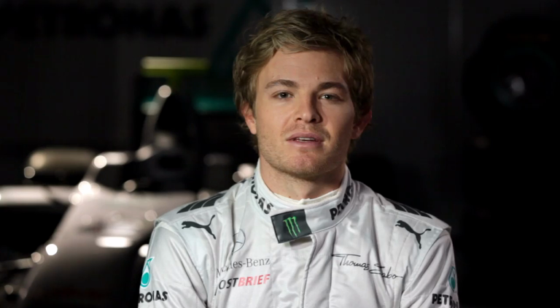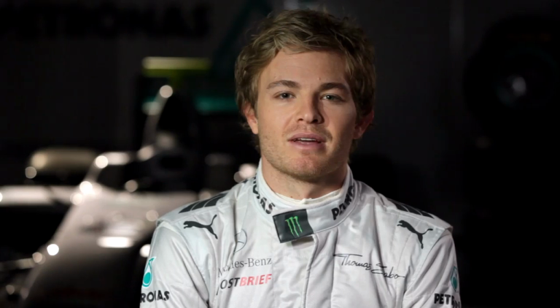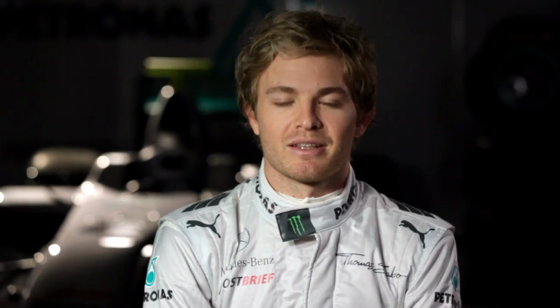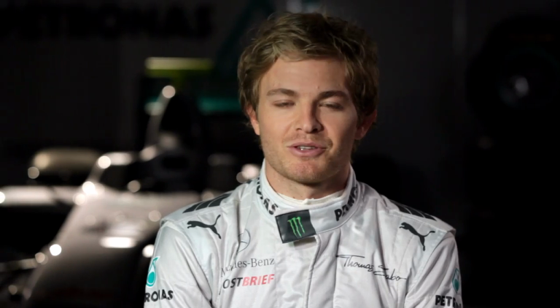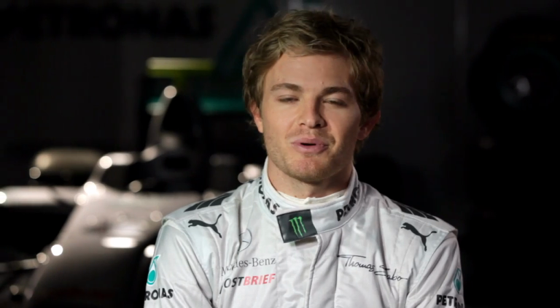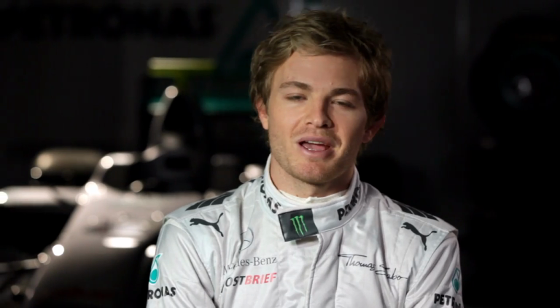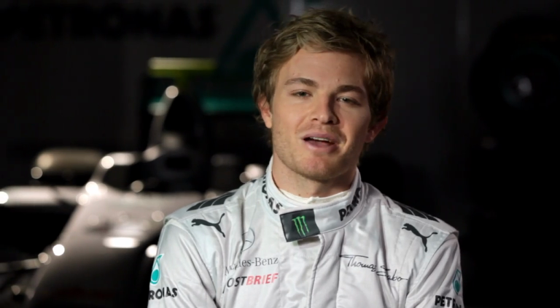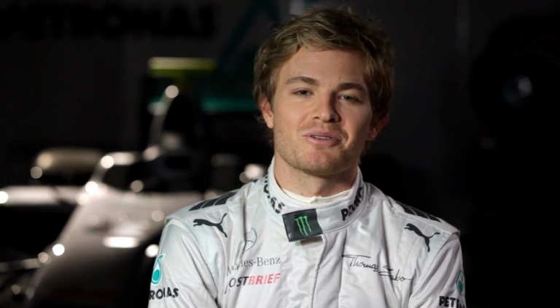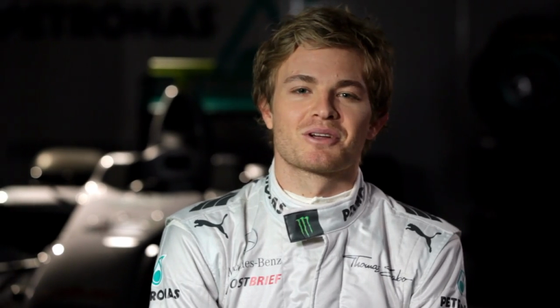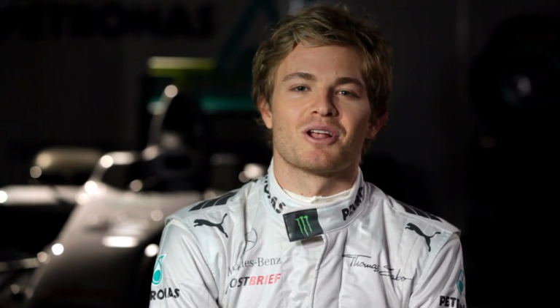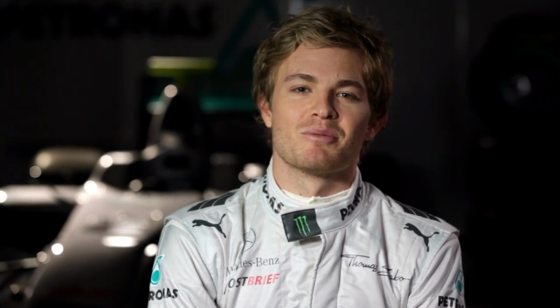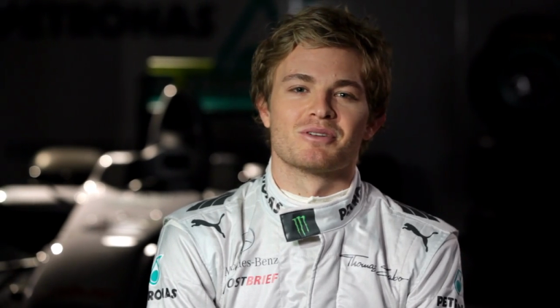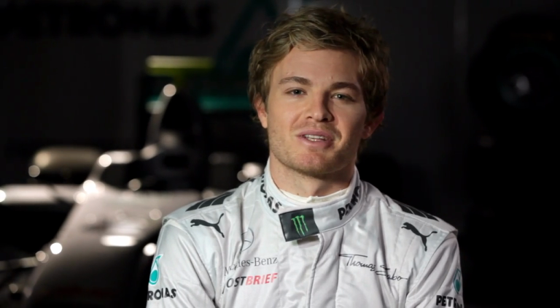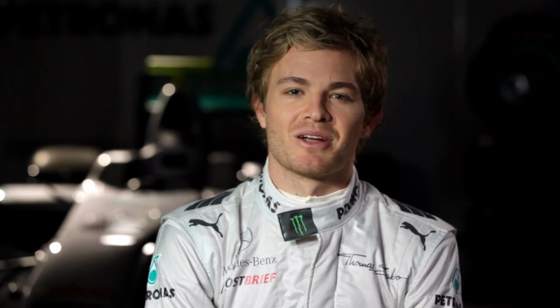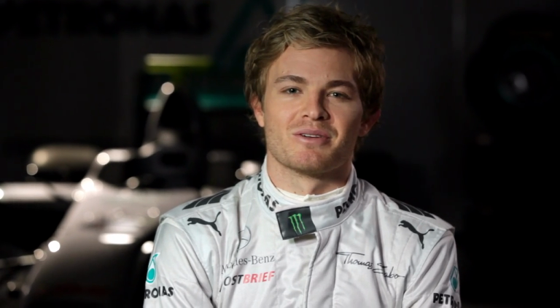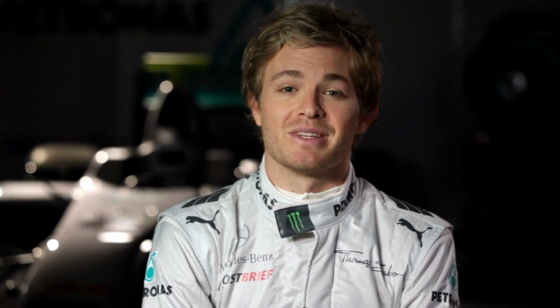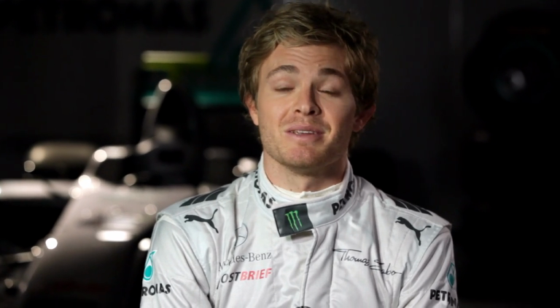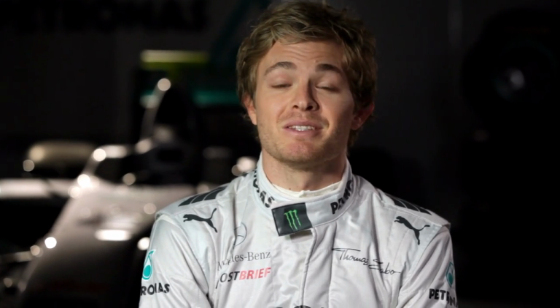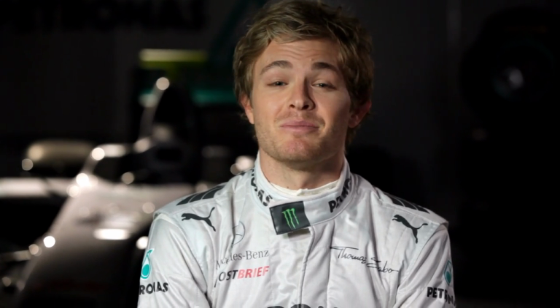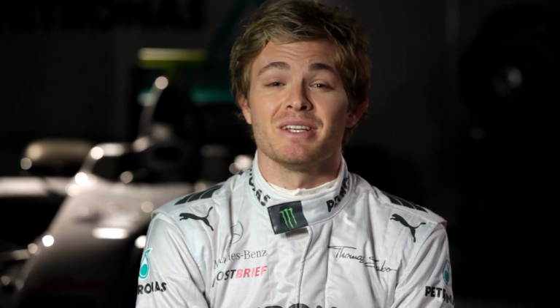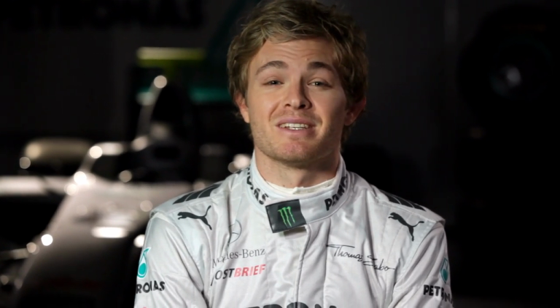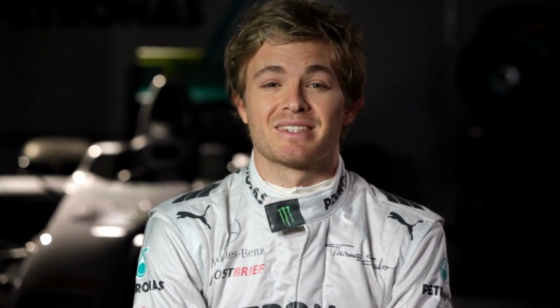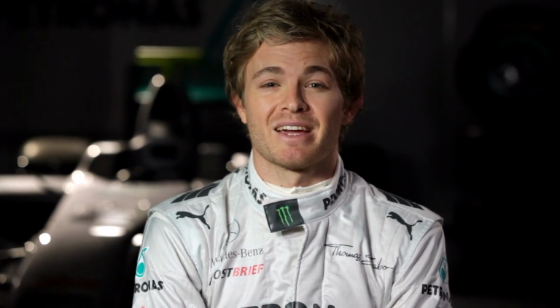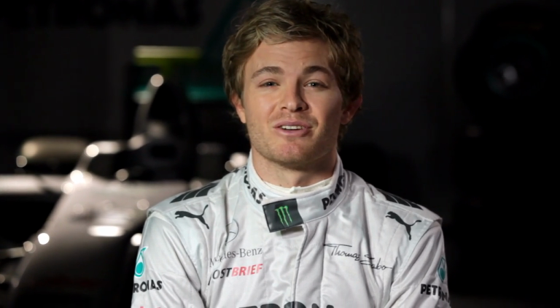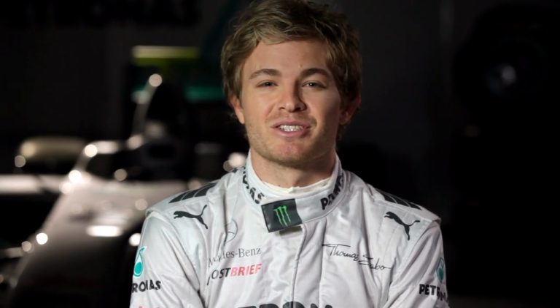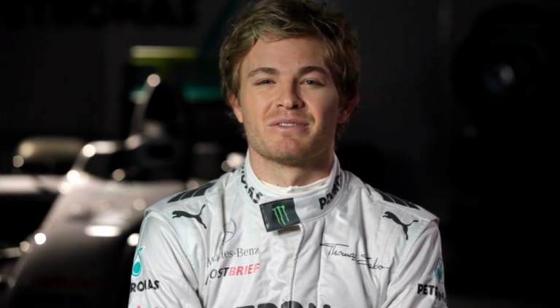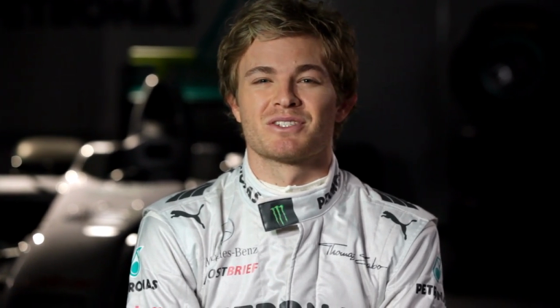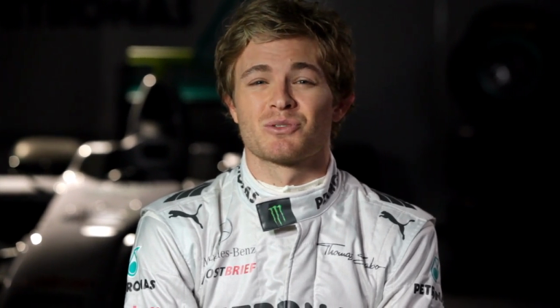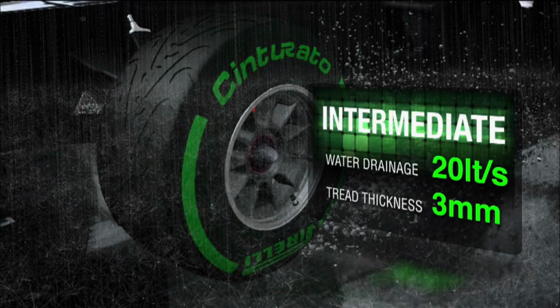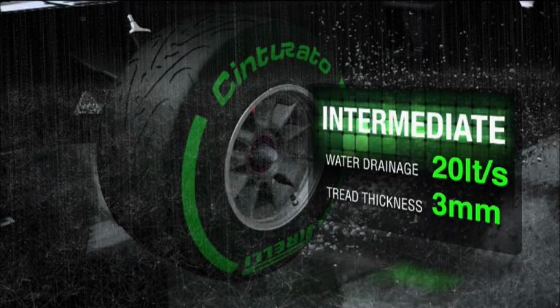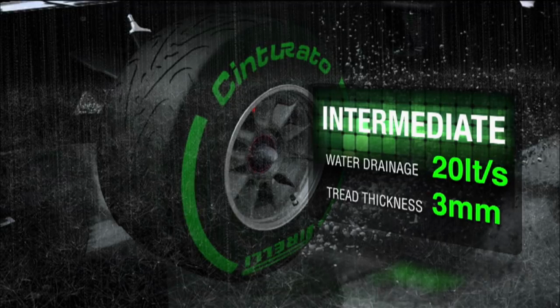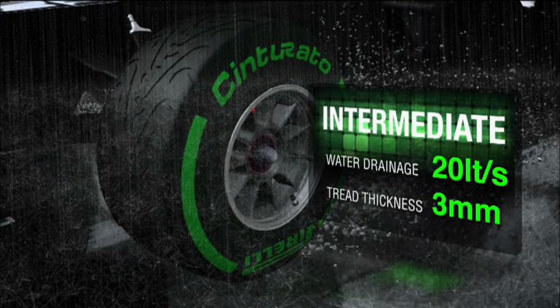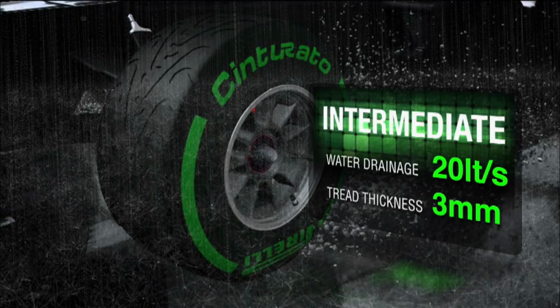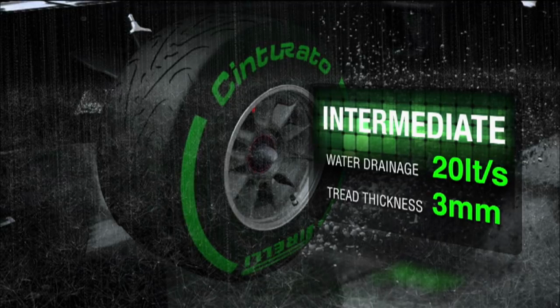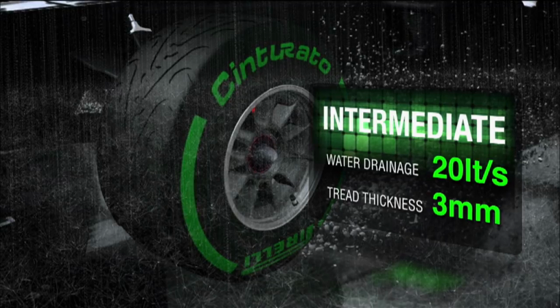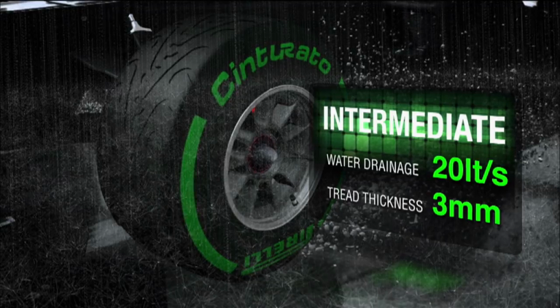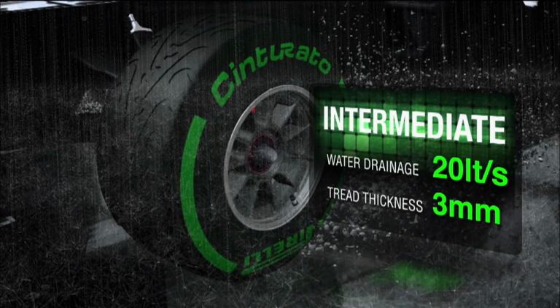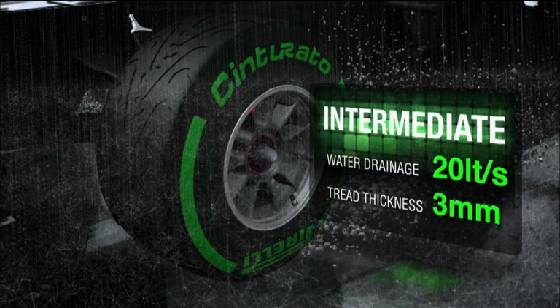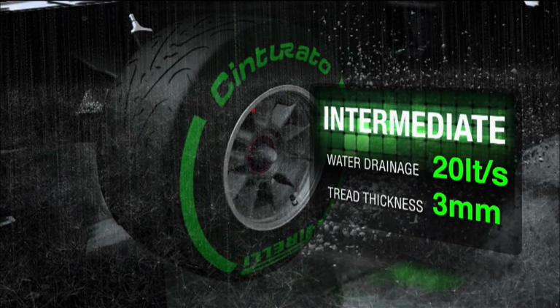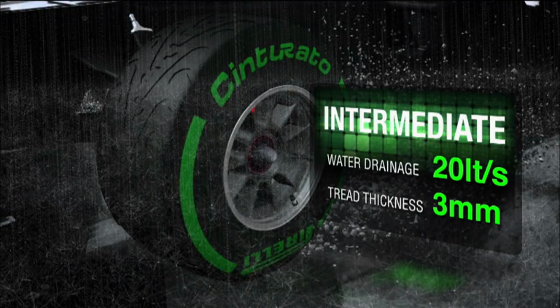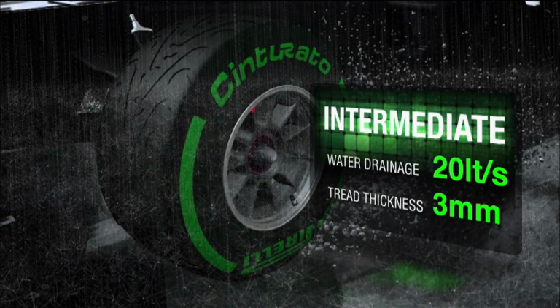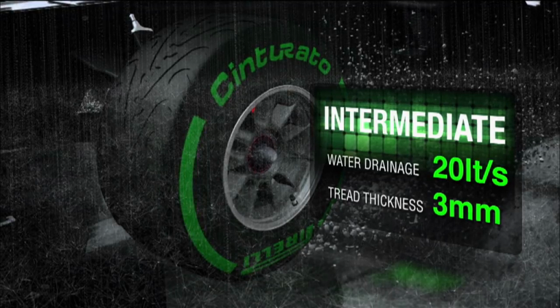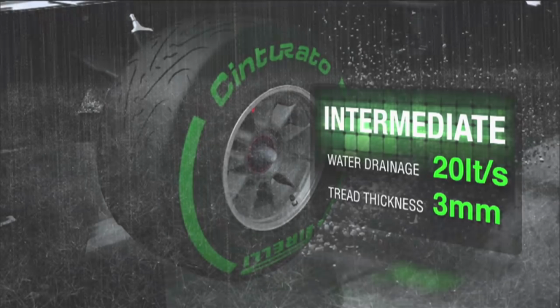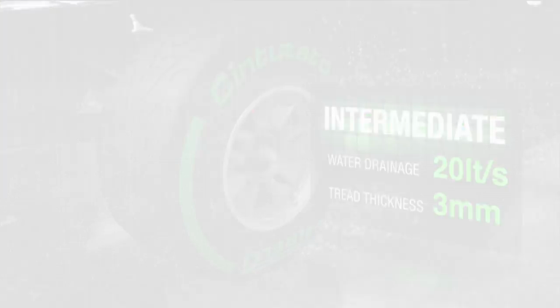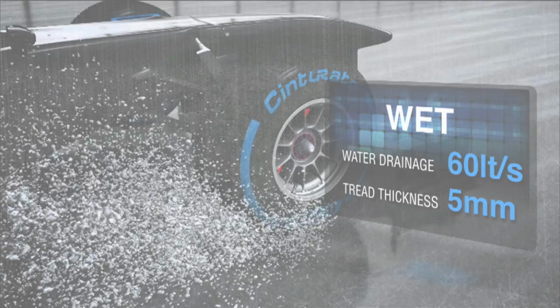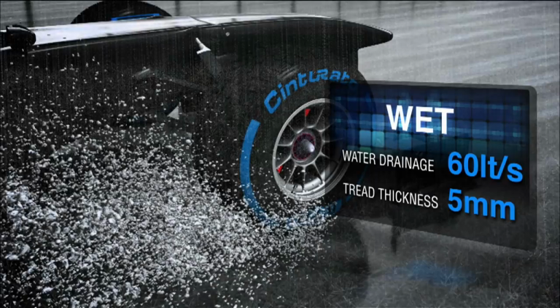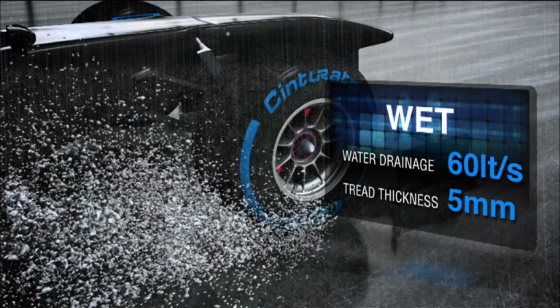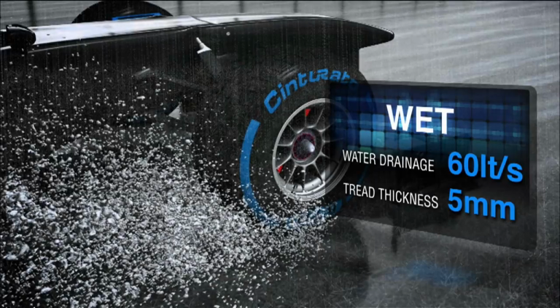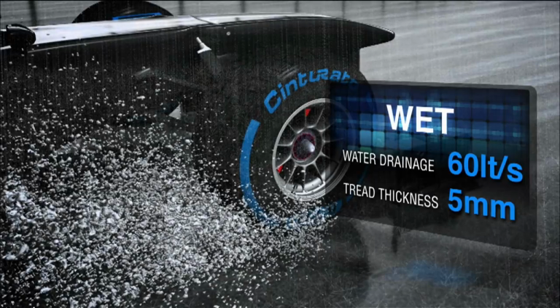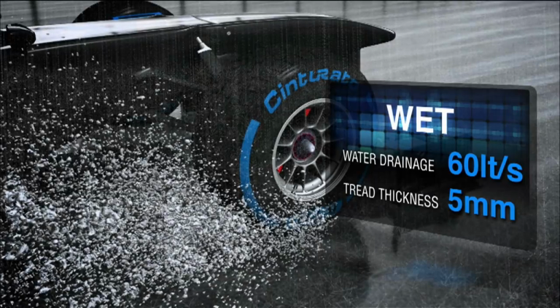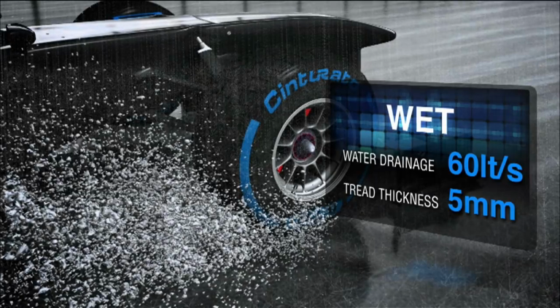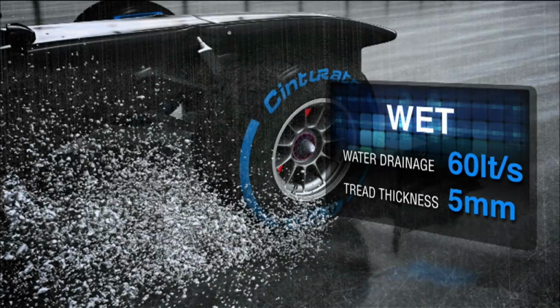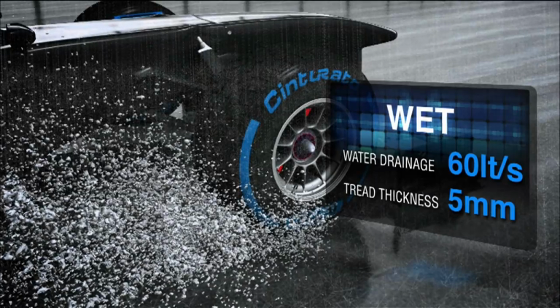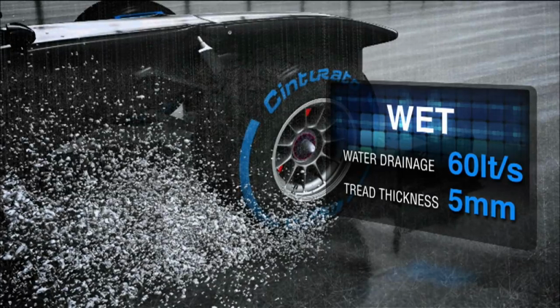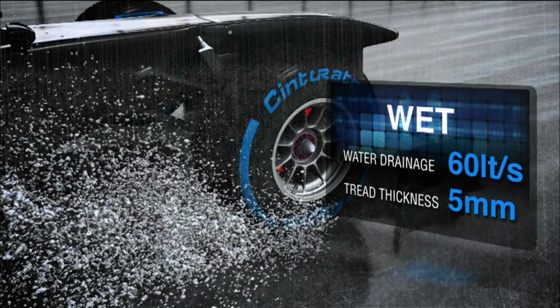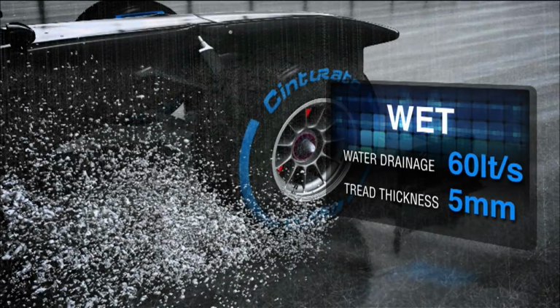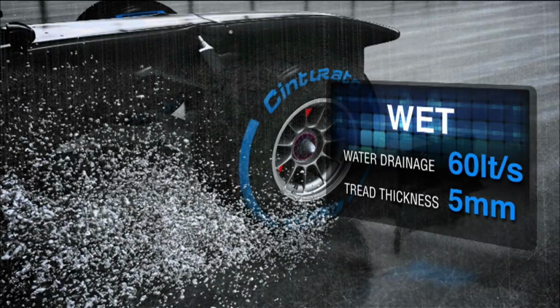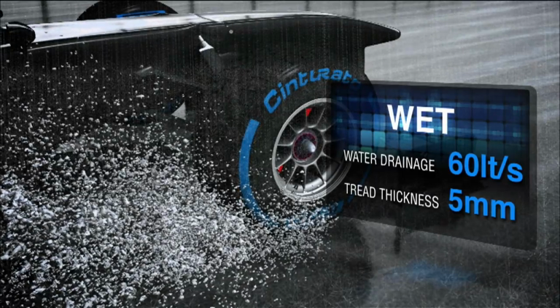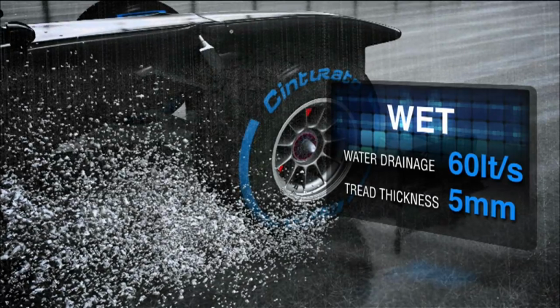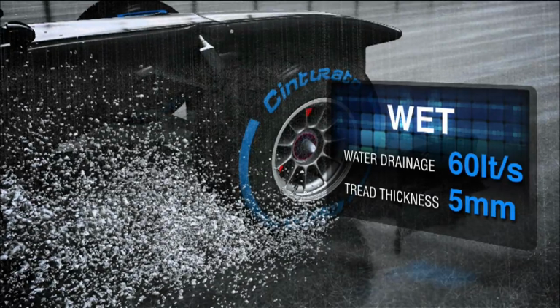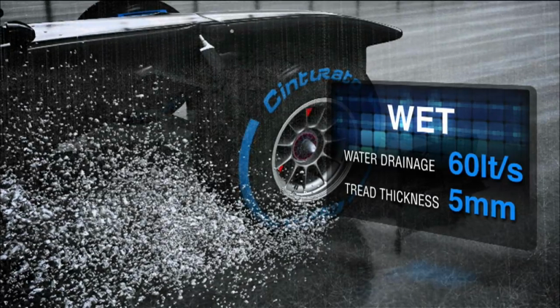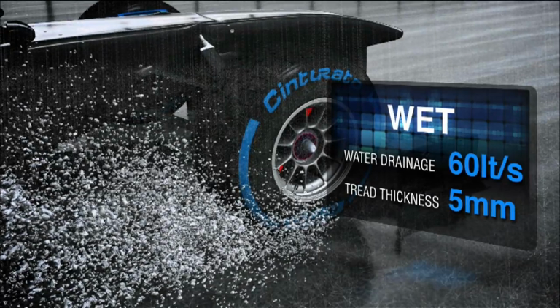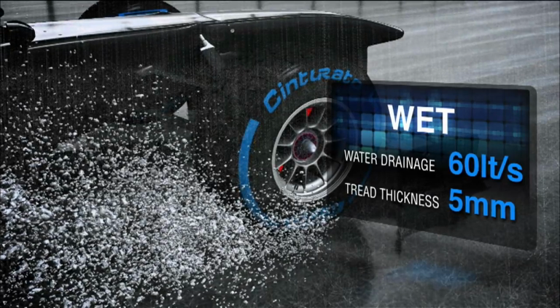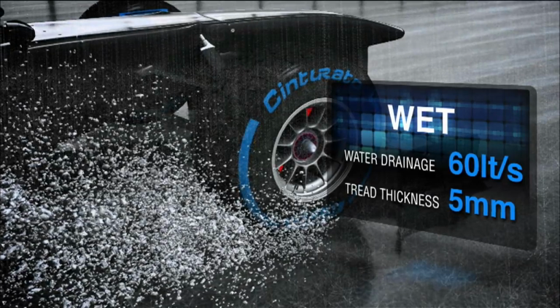At 300 km/h, the intermediate tyre shifts 20 litres of water per second, and the wet tyre 60 litres per second.